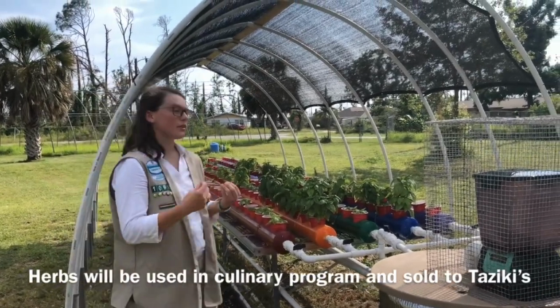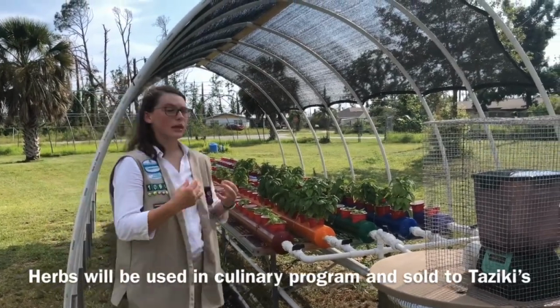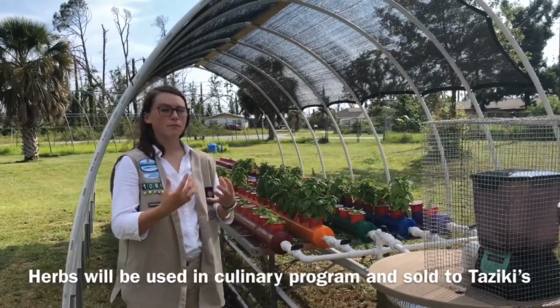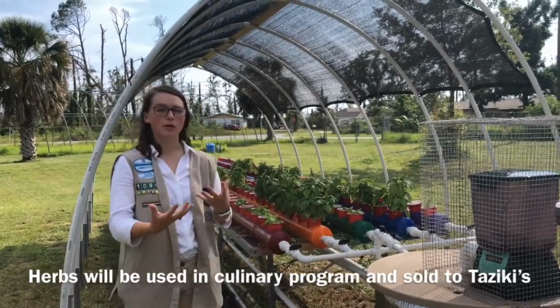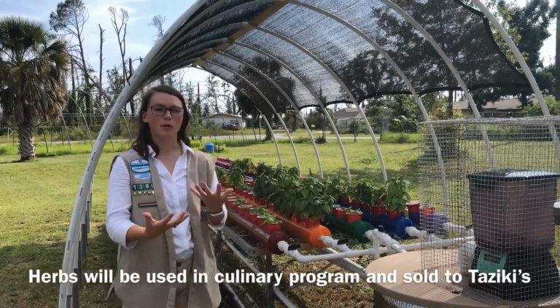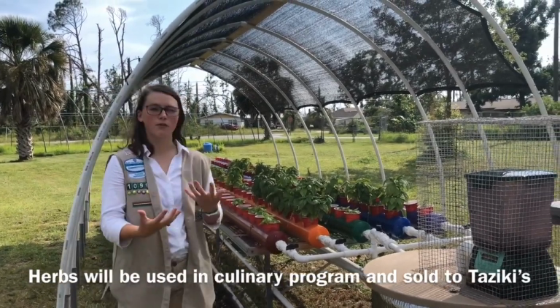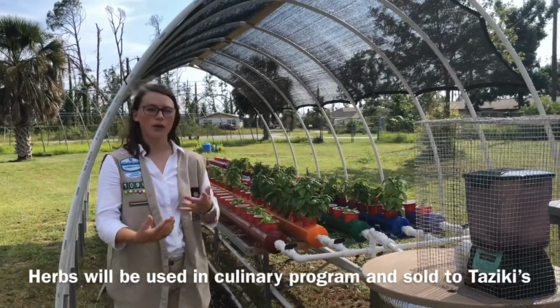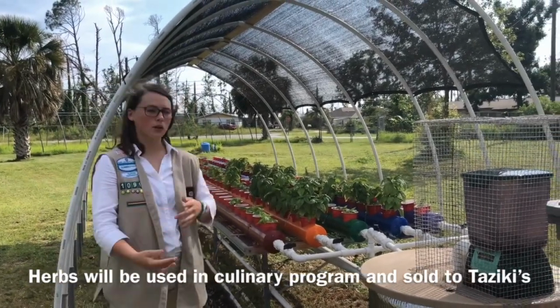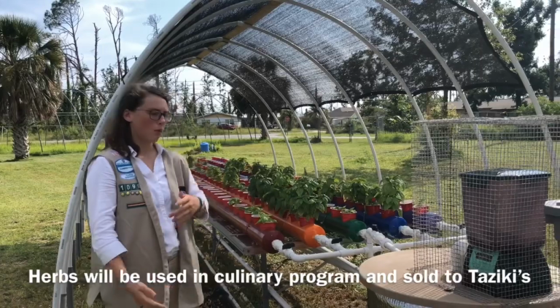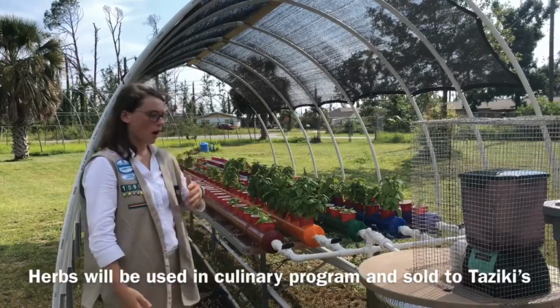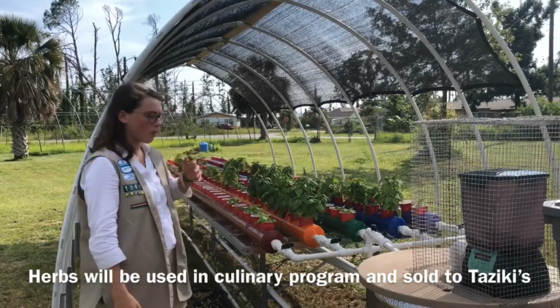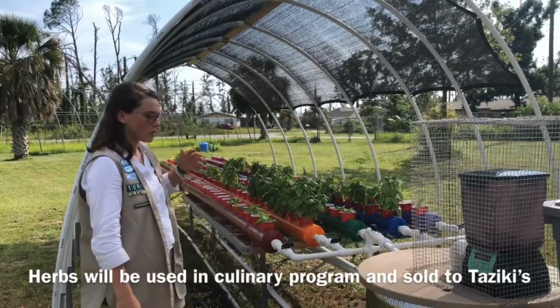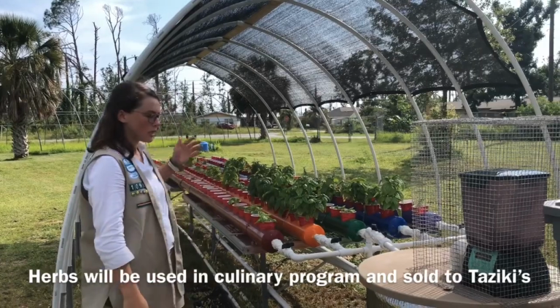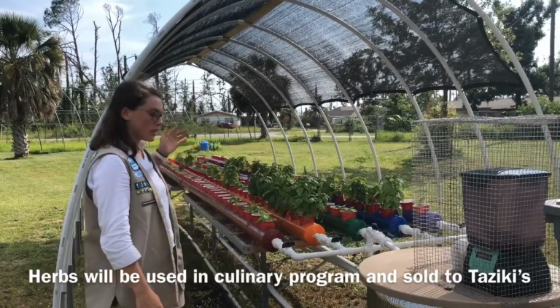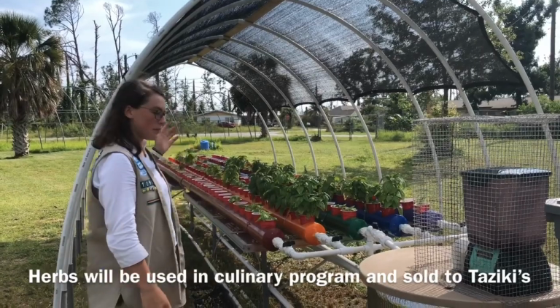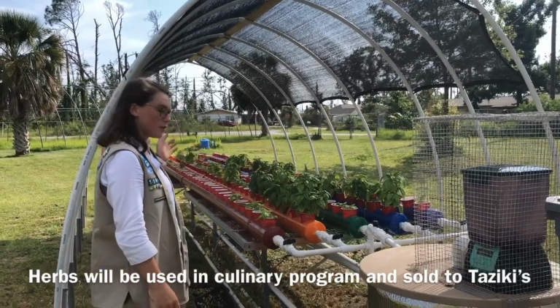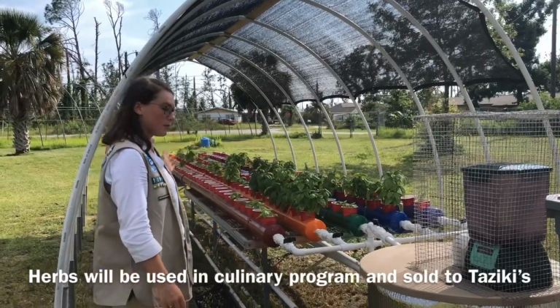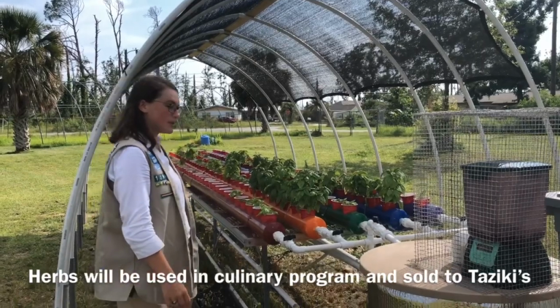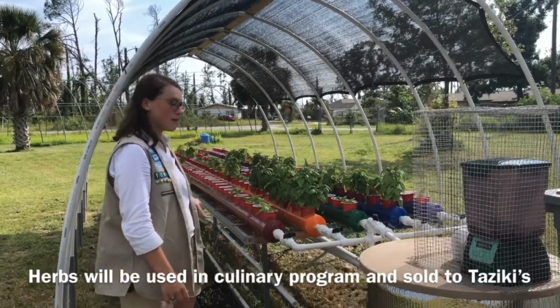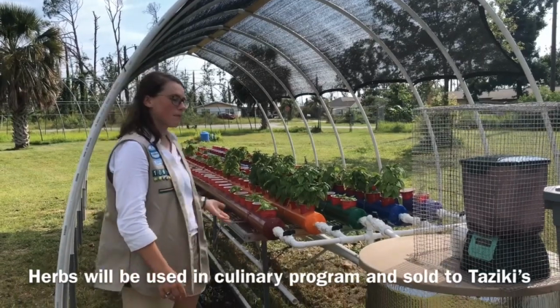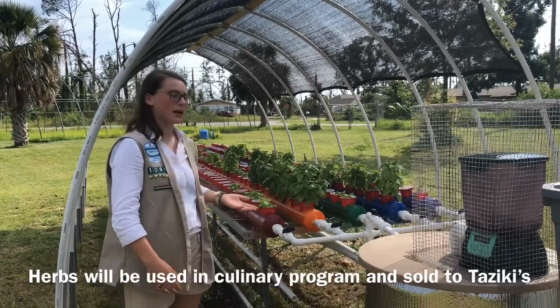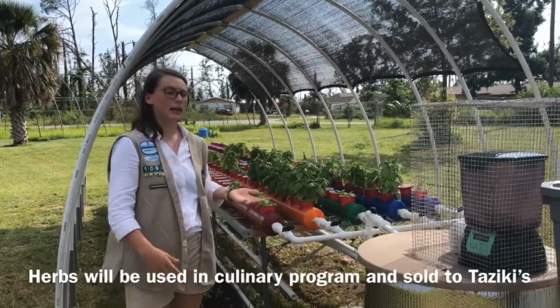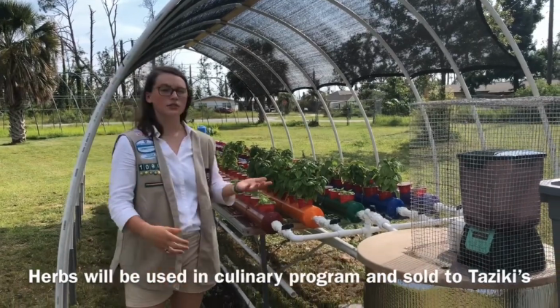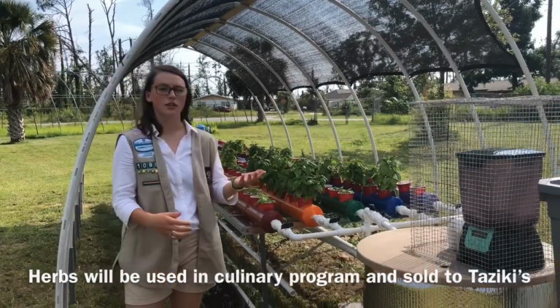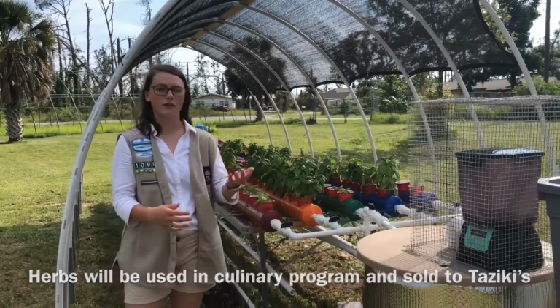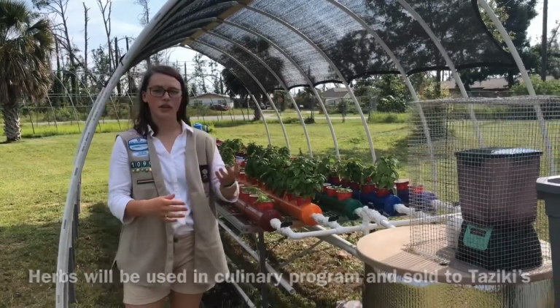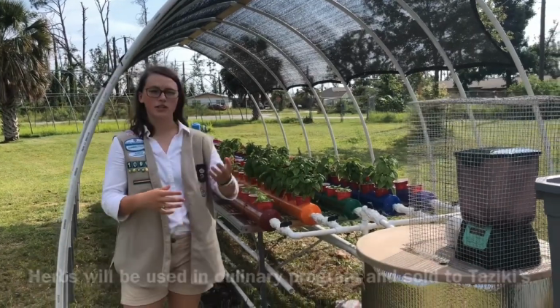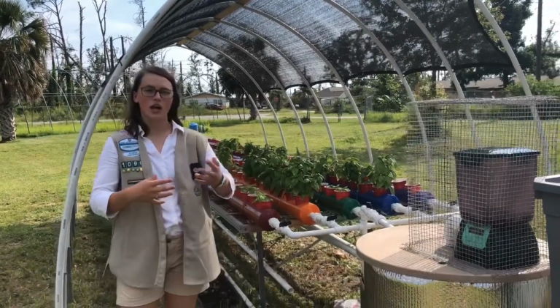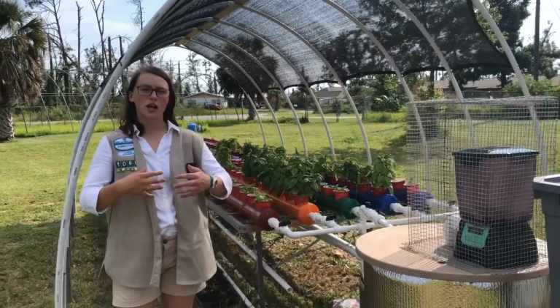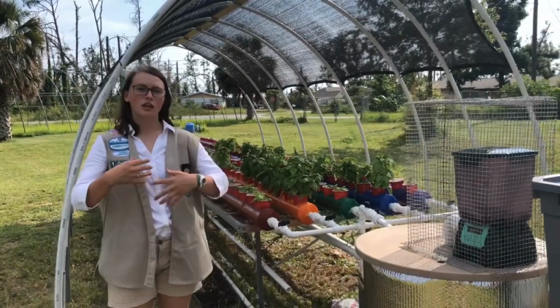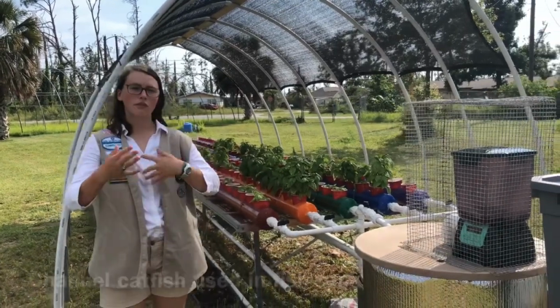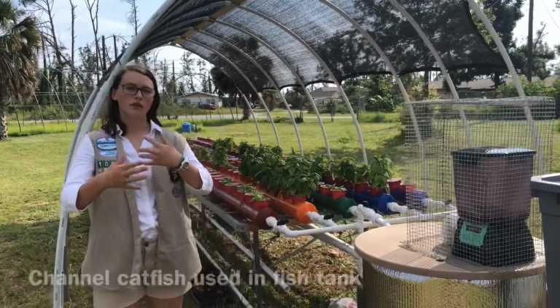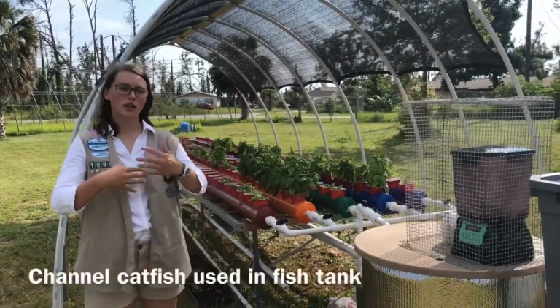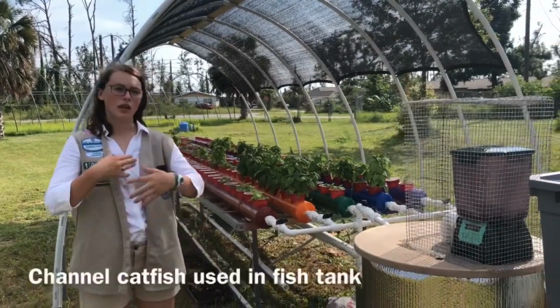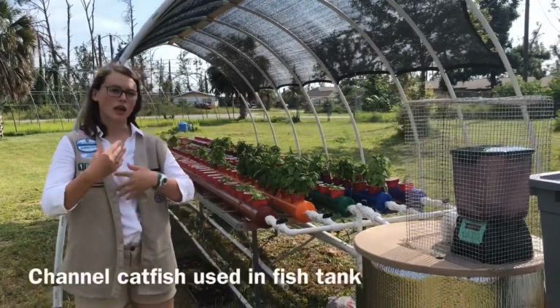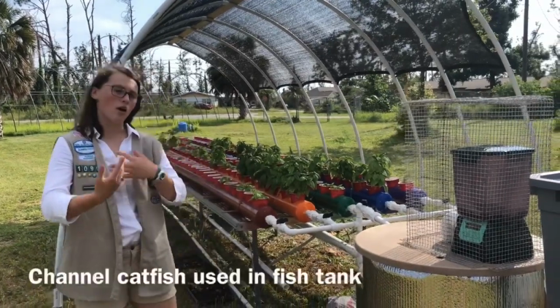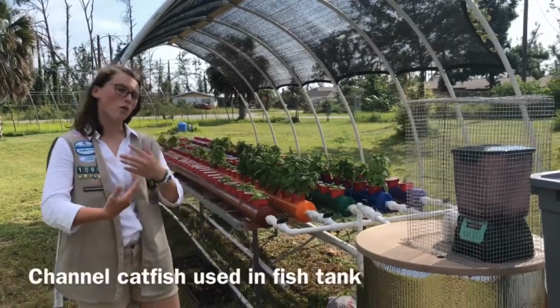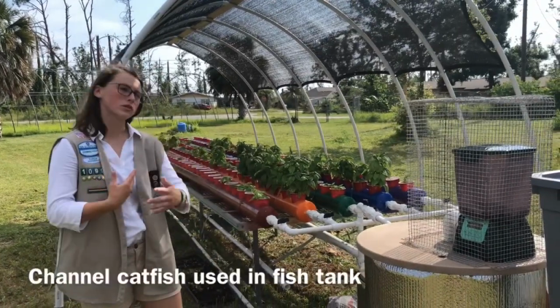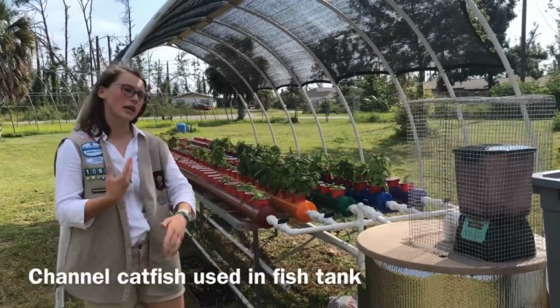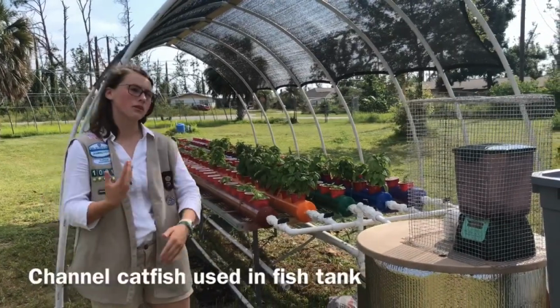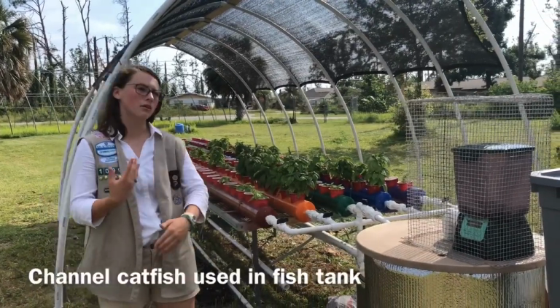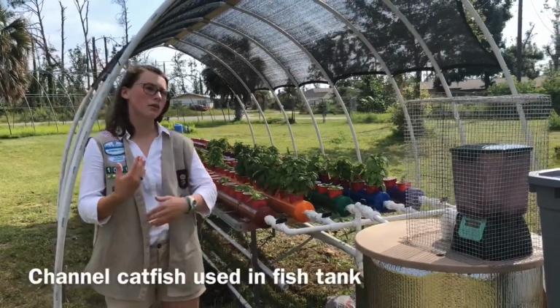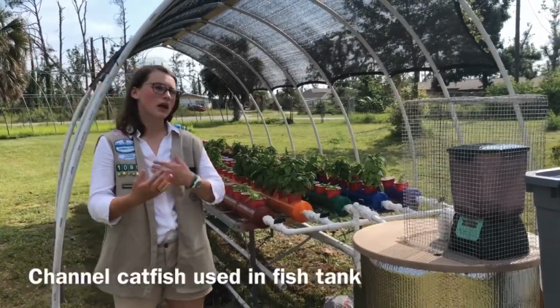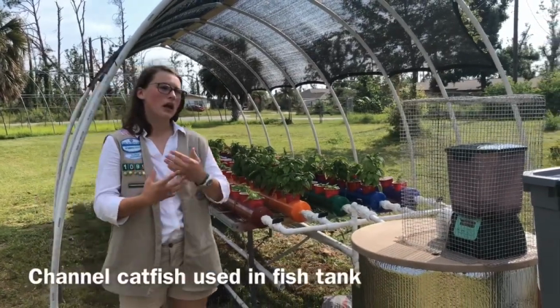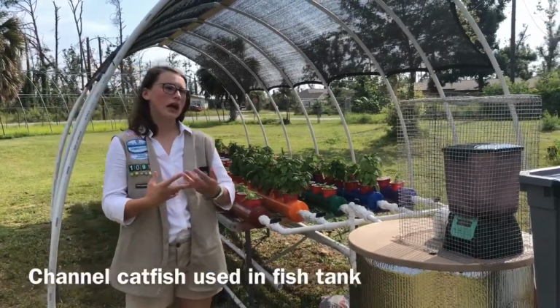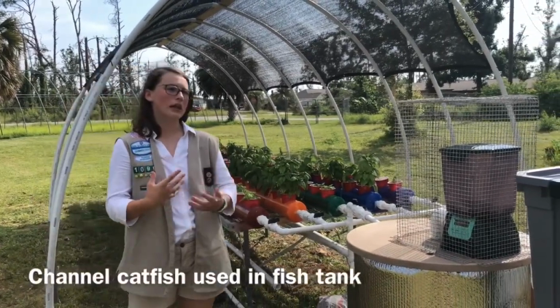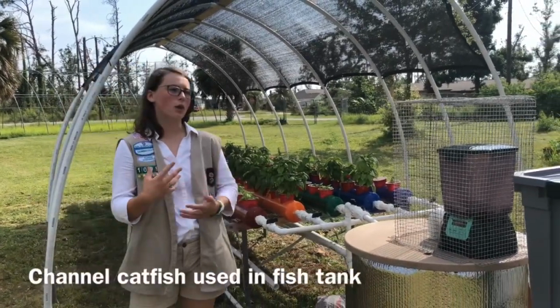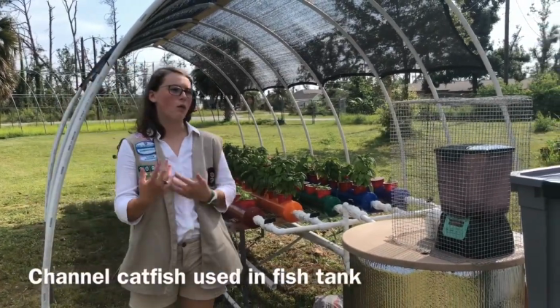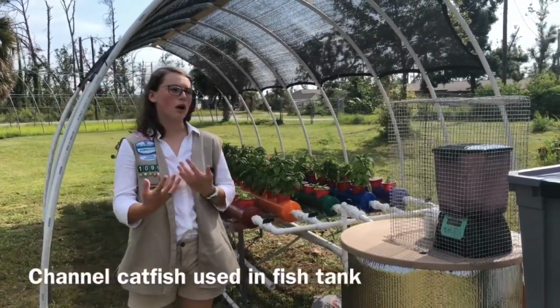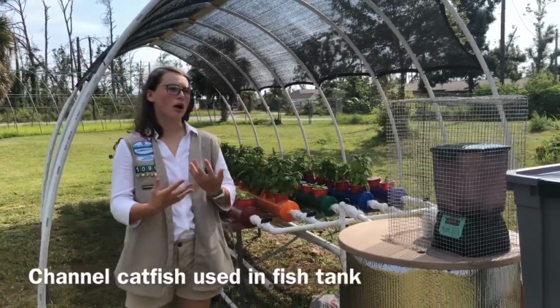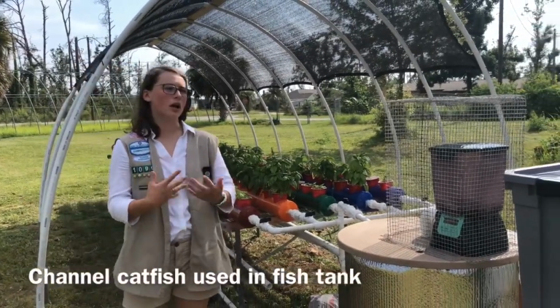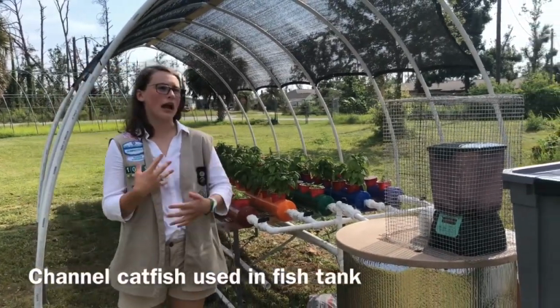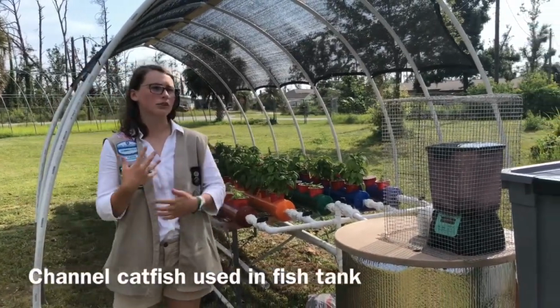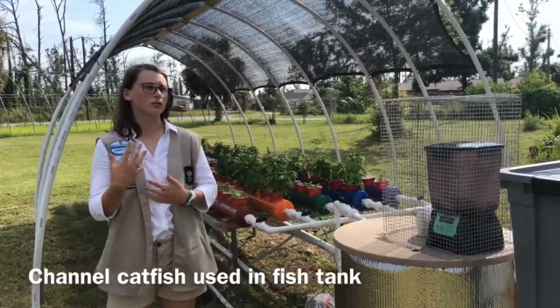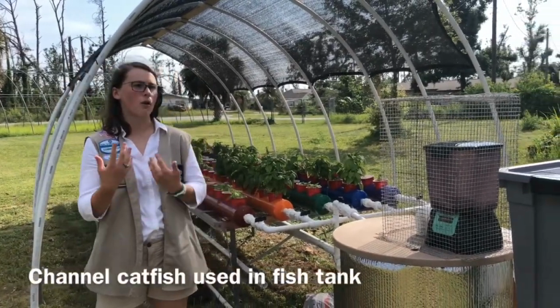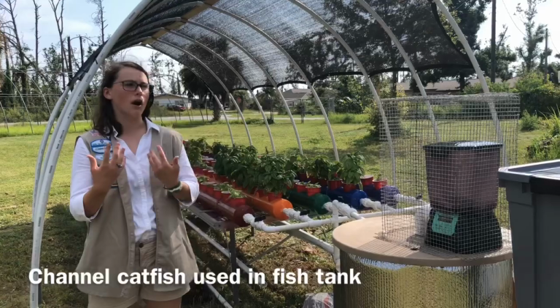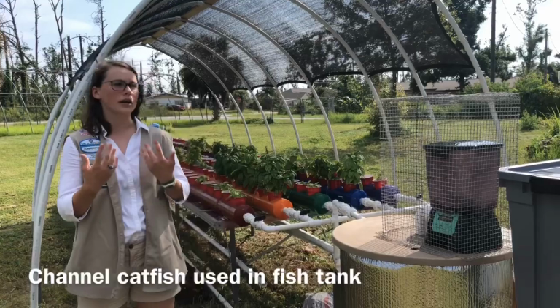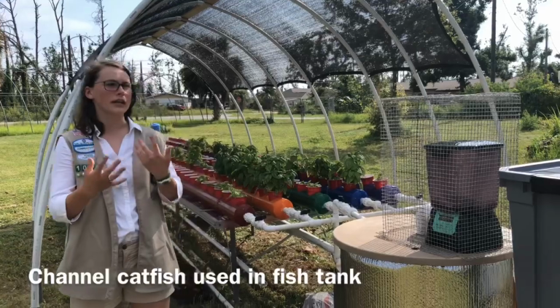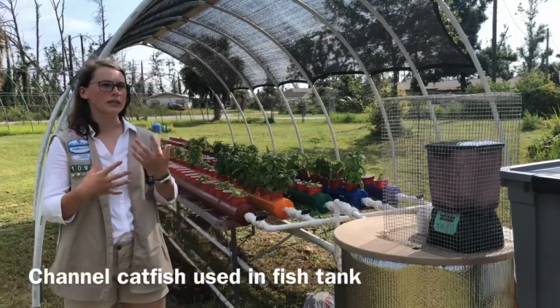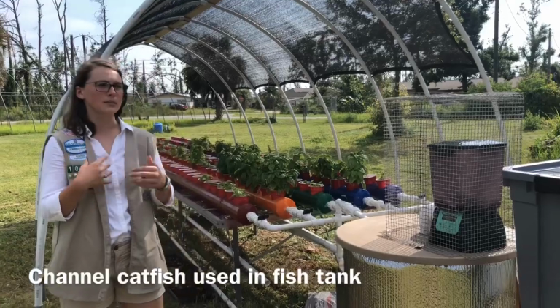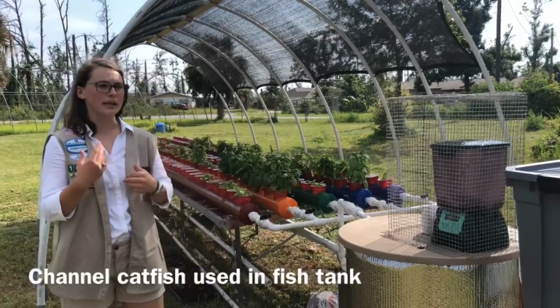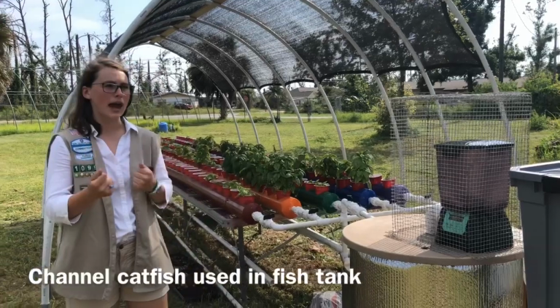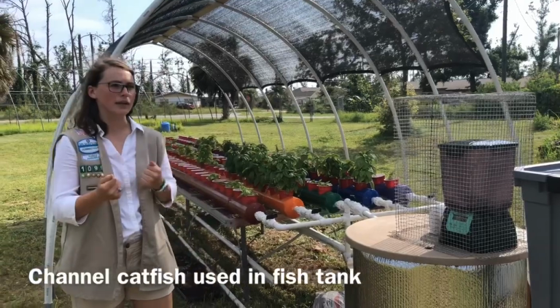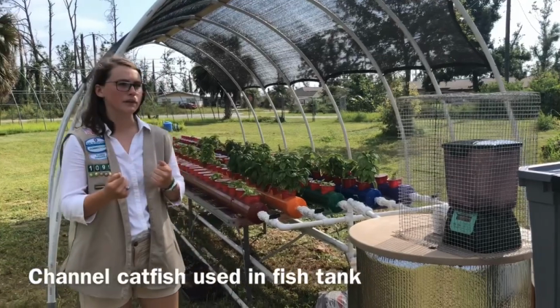As they take up the nutrients, they purify the water, which is then sent back into the fish, making it a whole cycle with no extra water needing to be added.